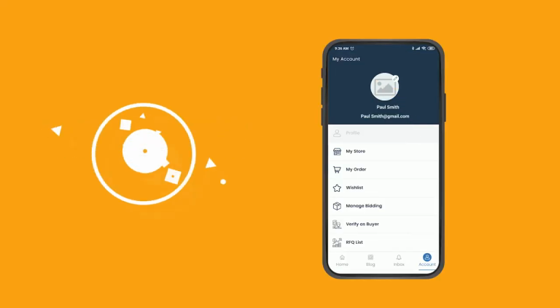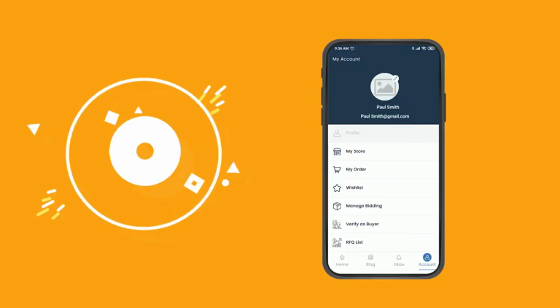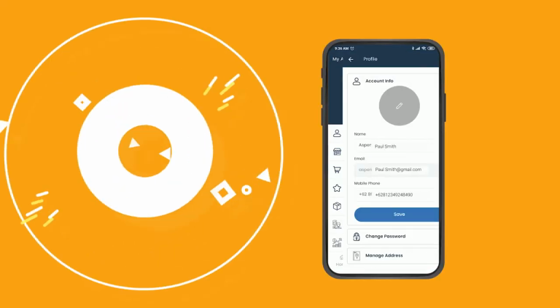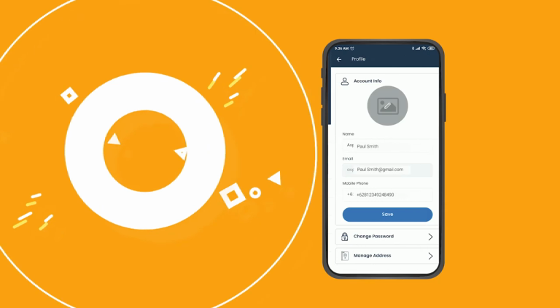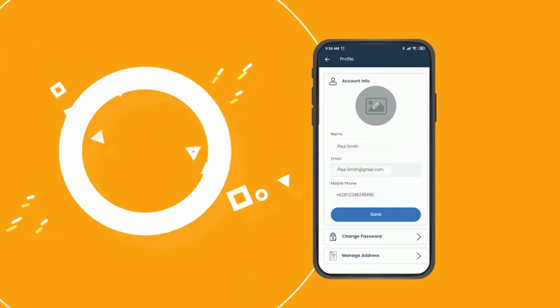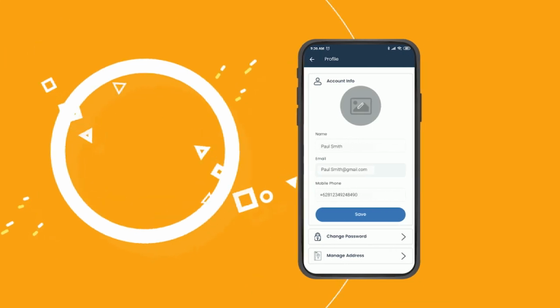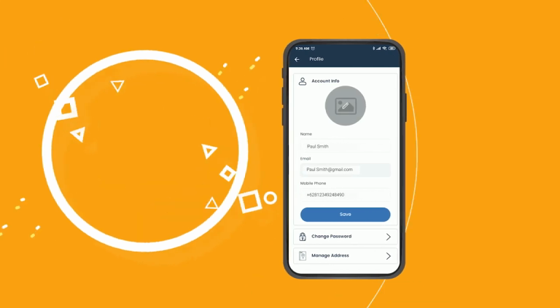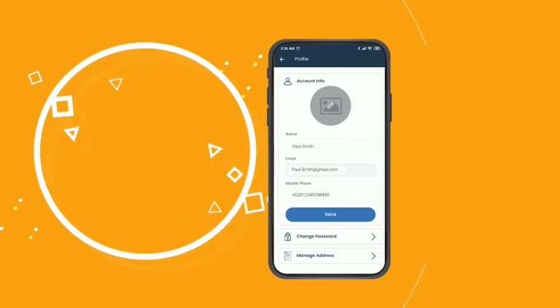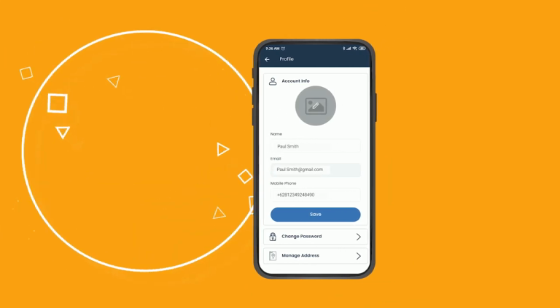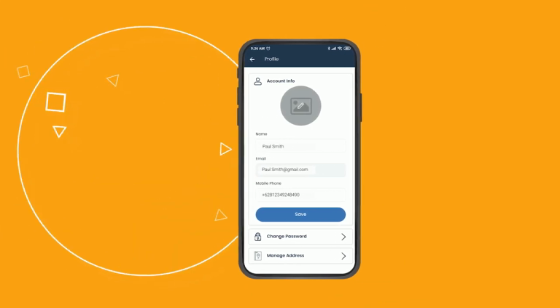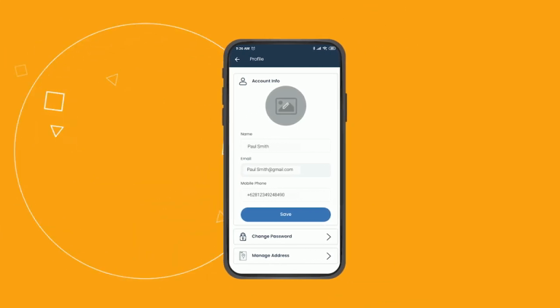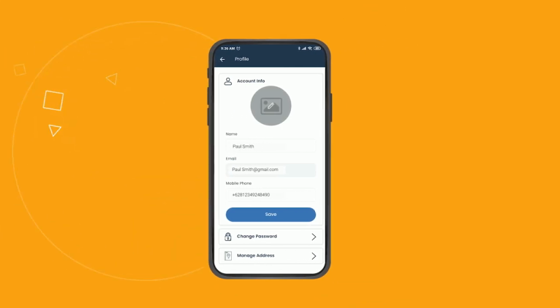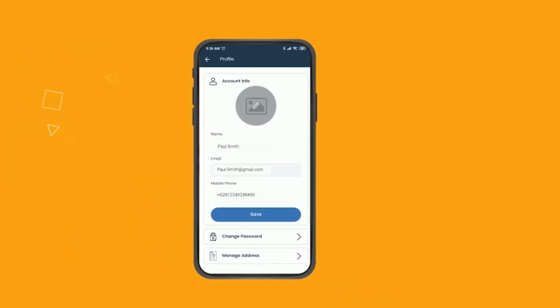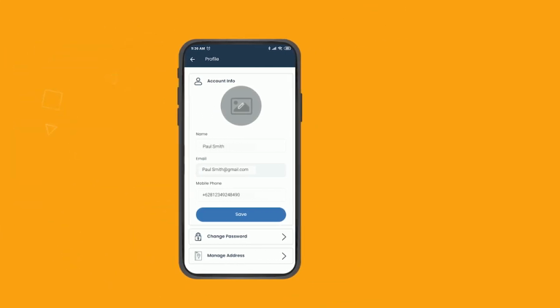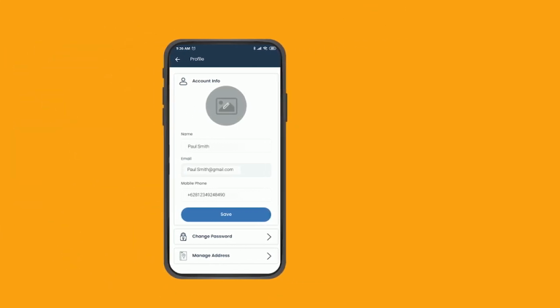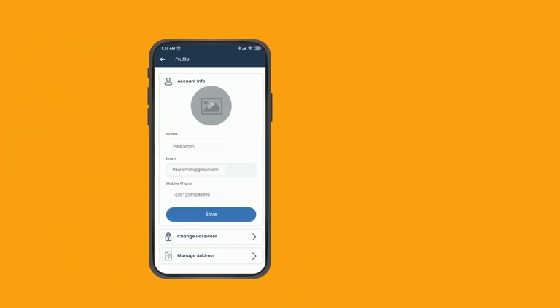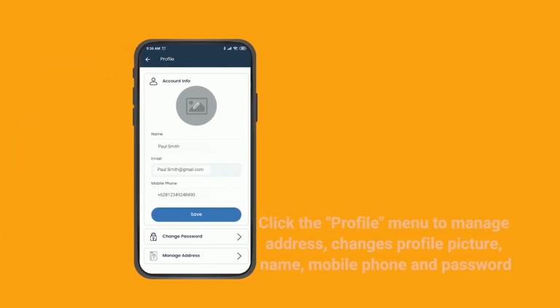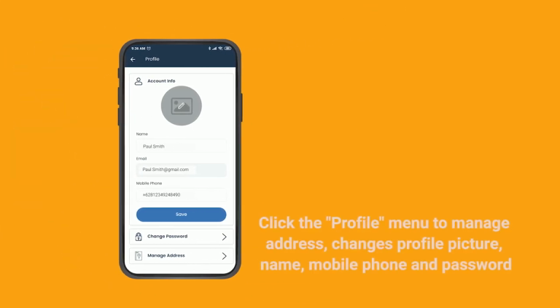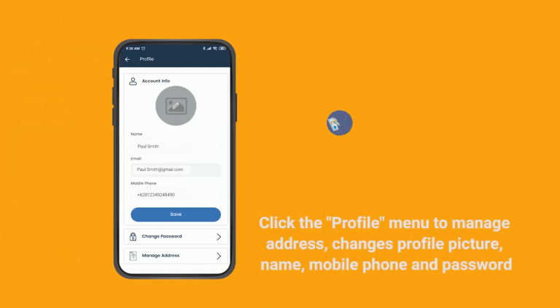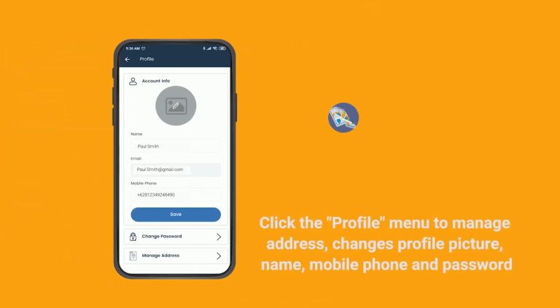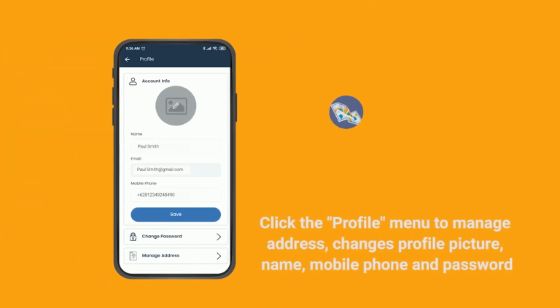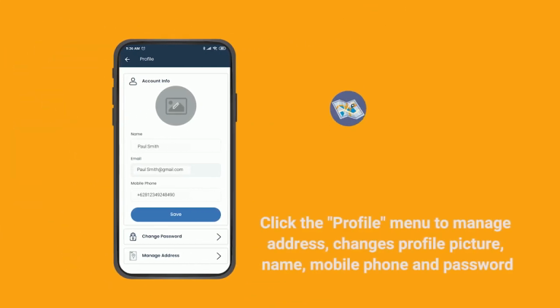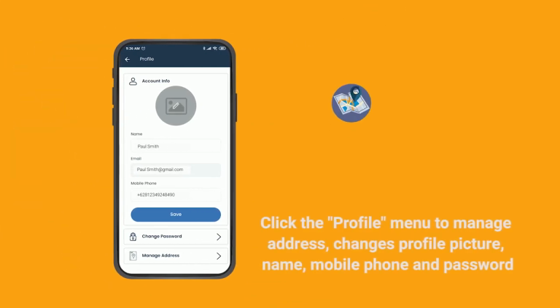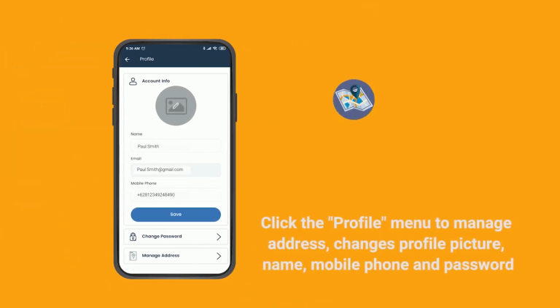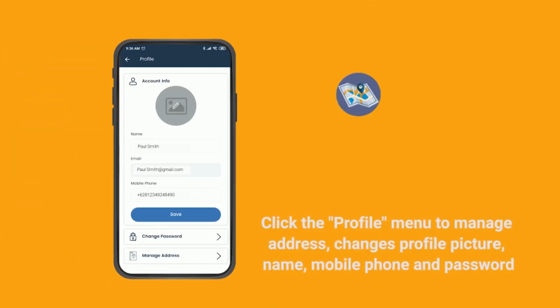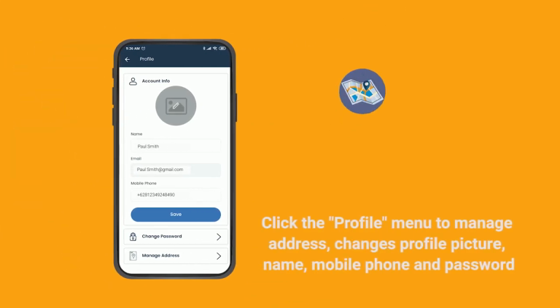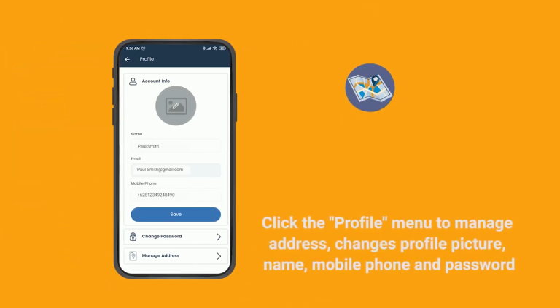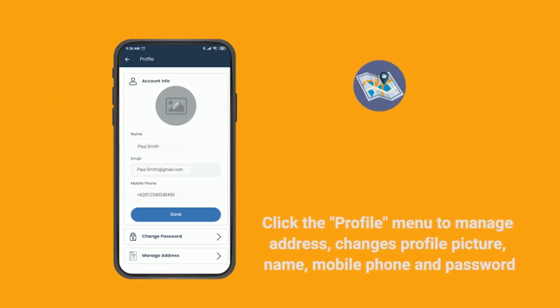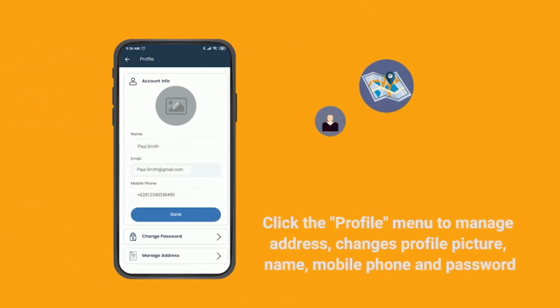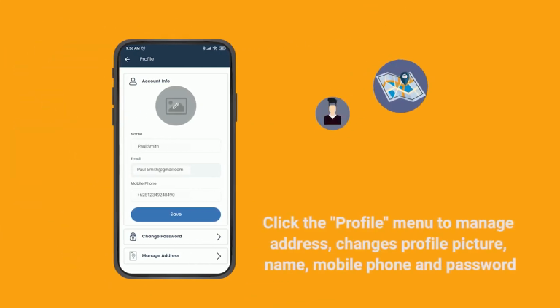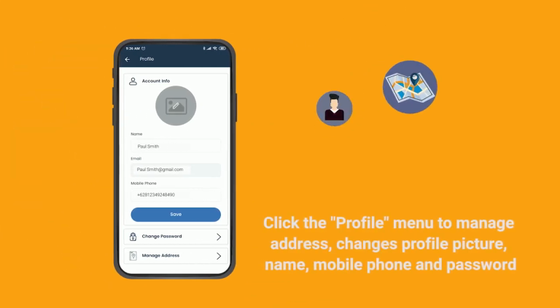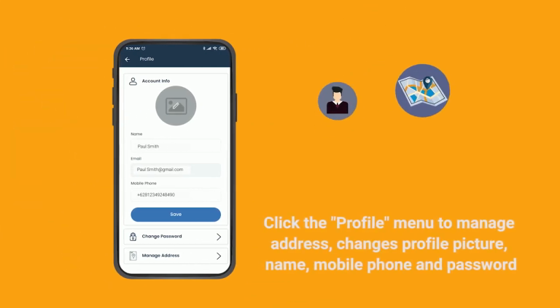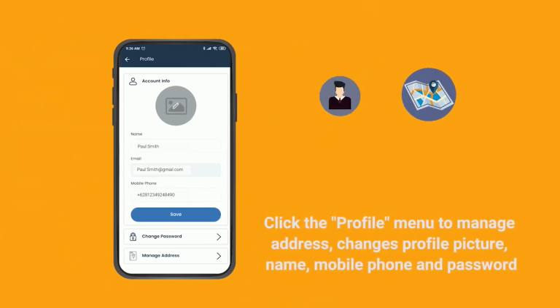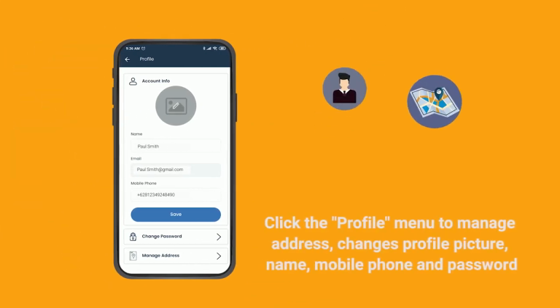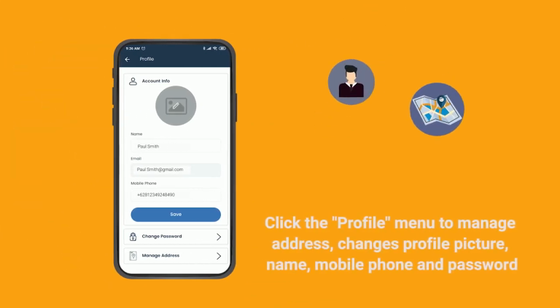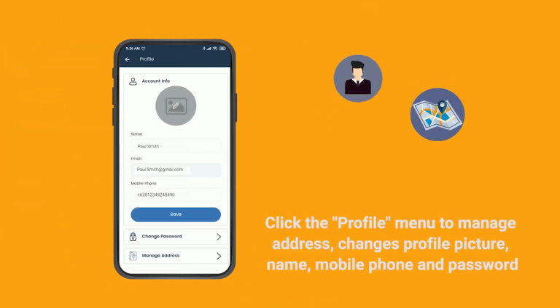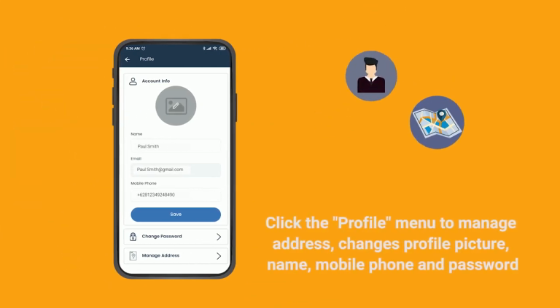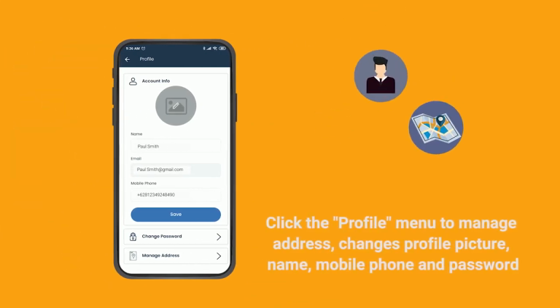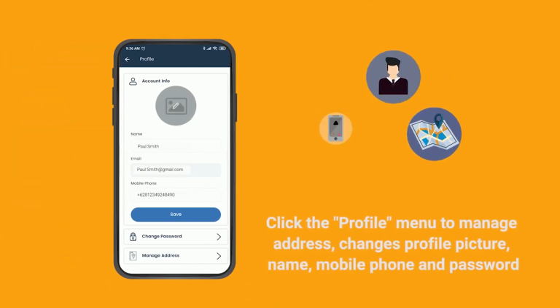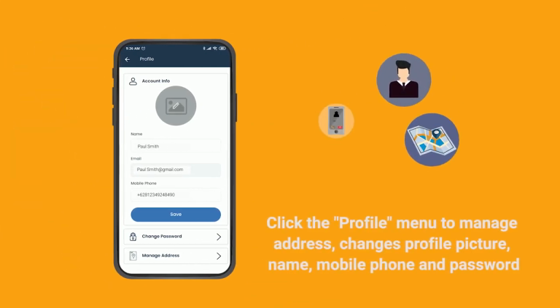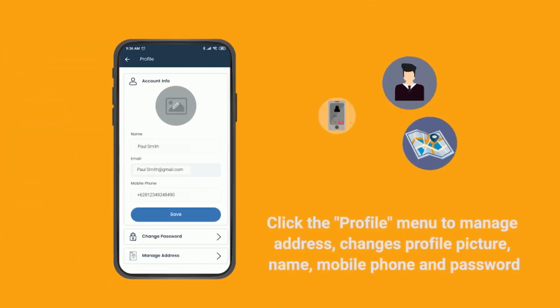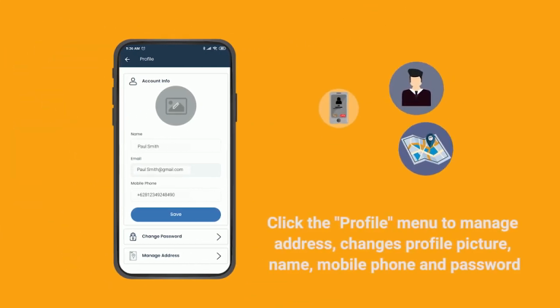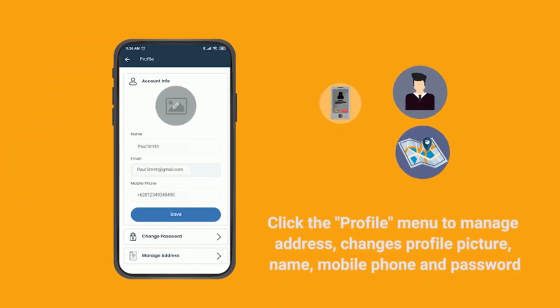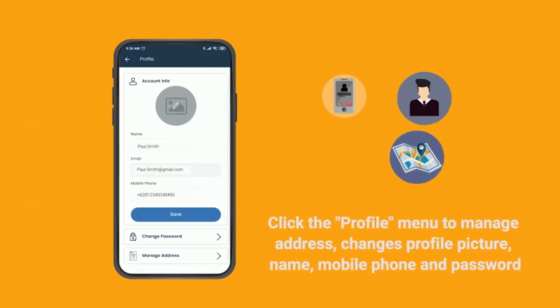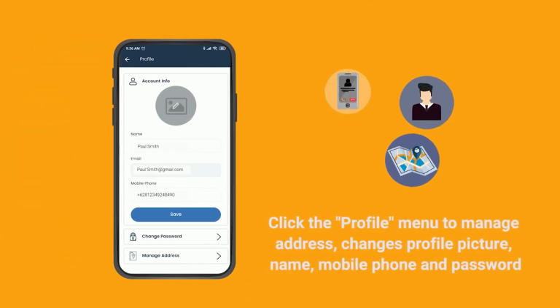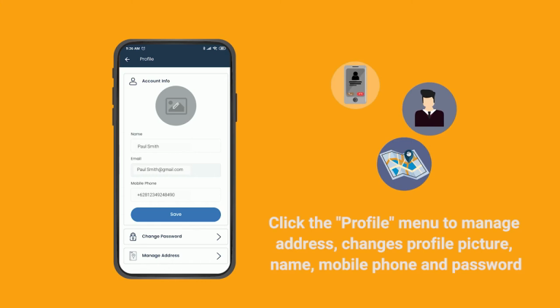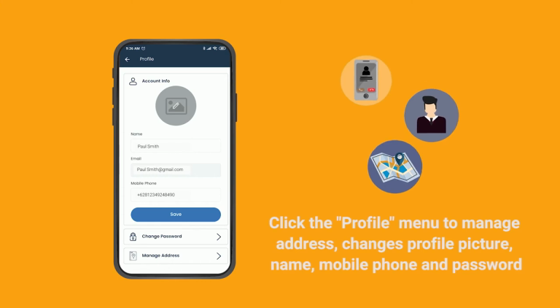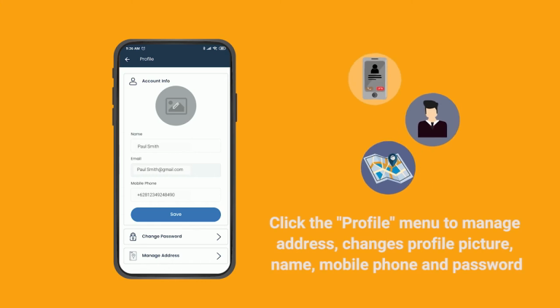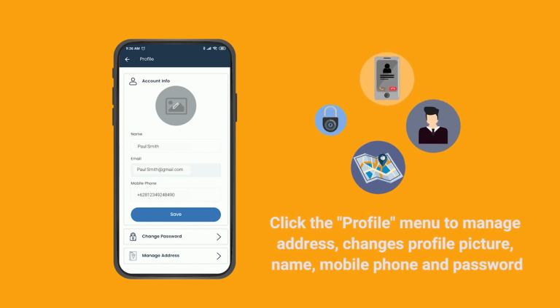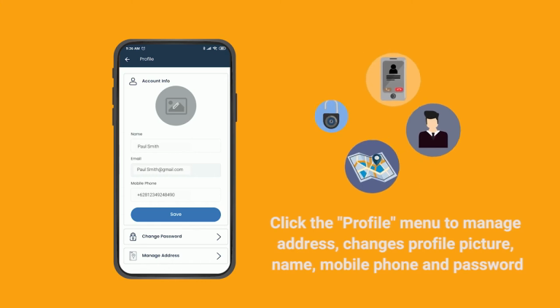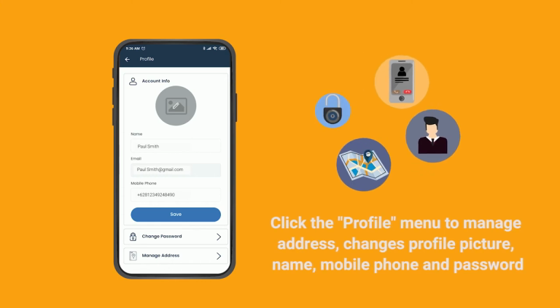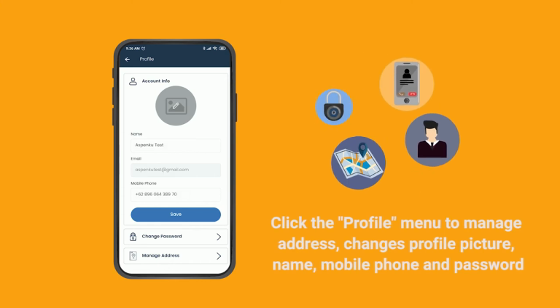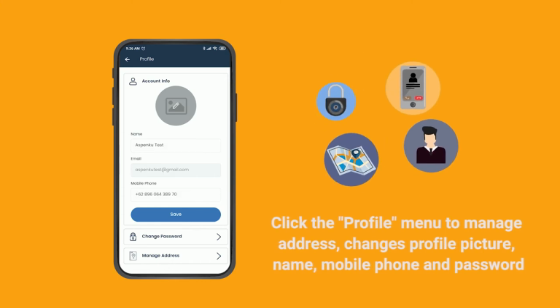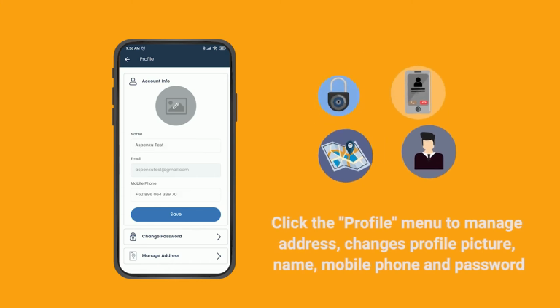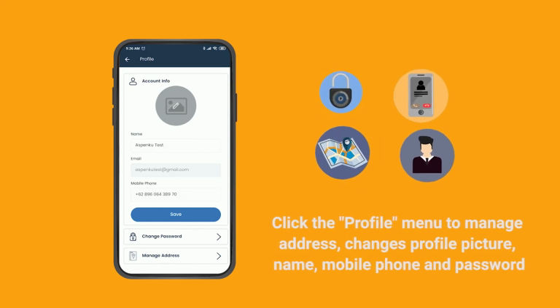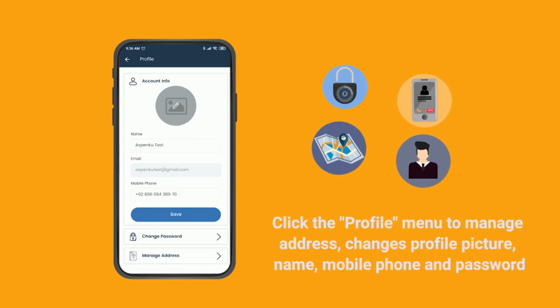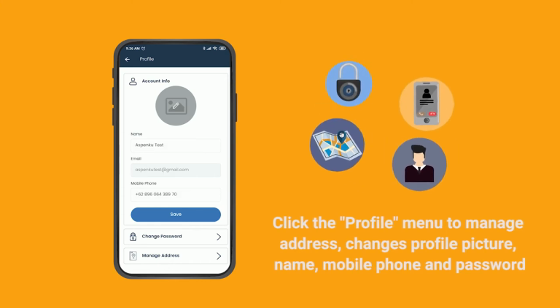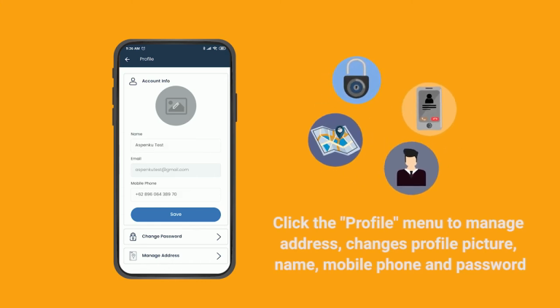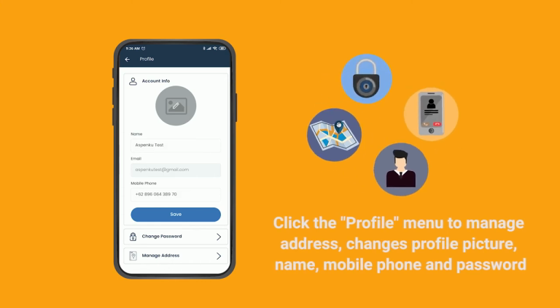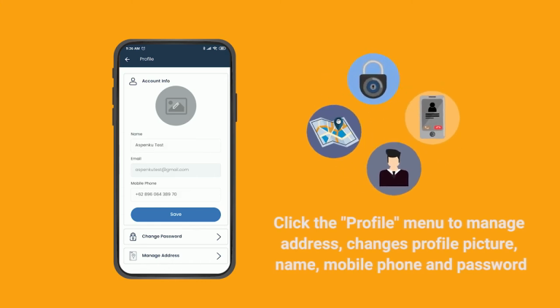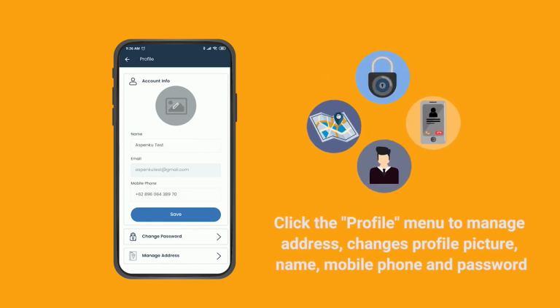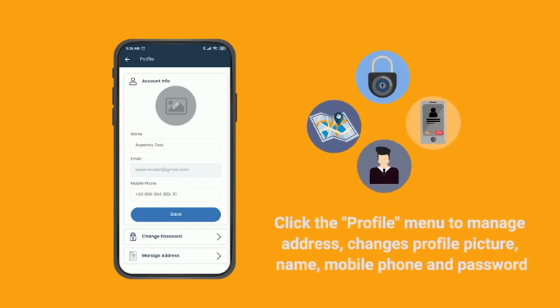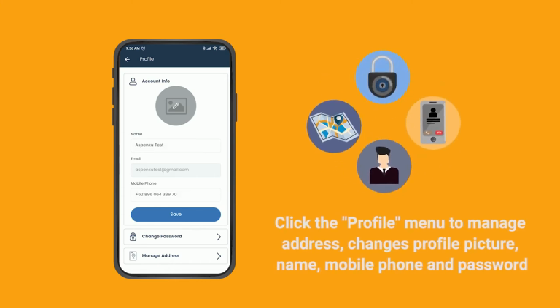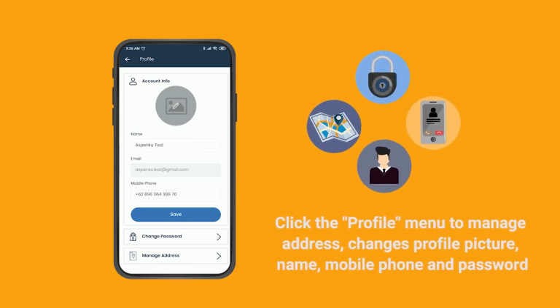Click the Profile menu to manage your address, change your profile picture, name, mobile phone, and password.